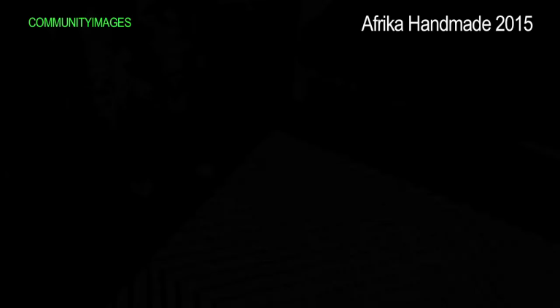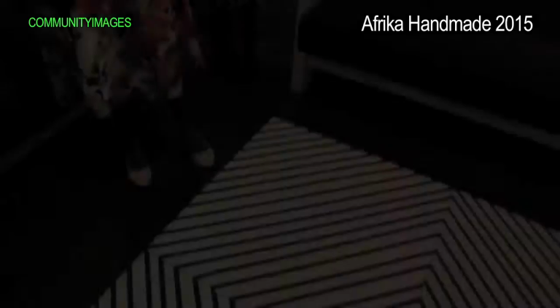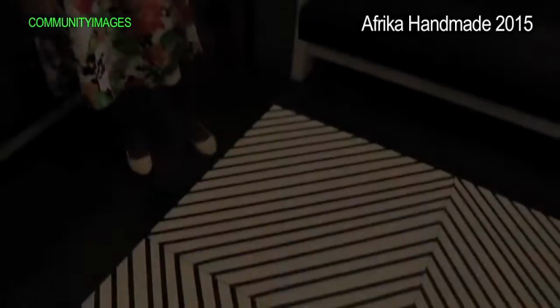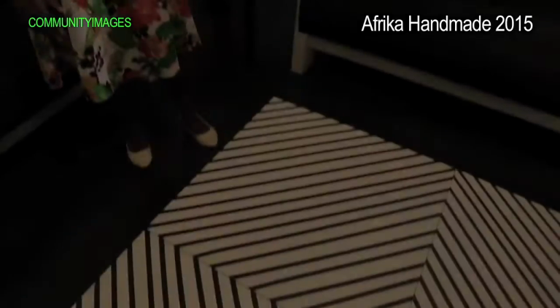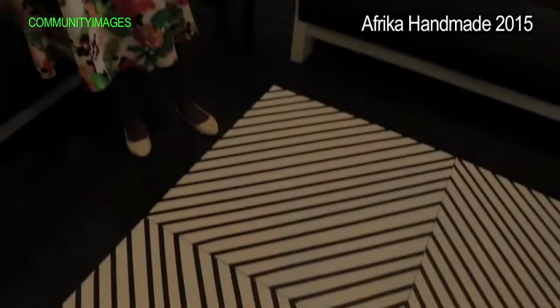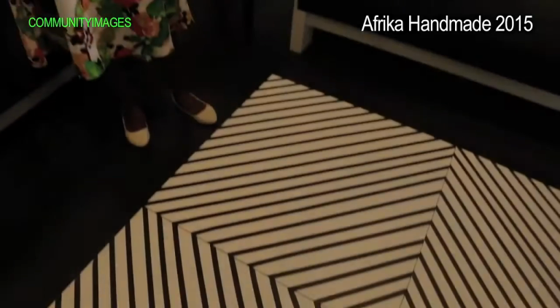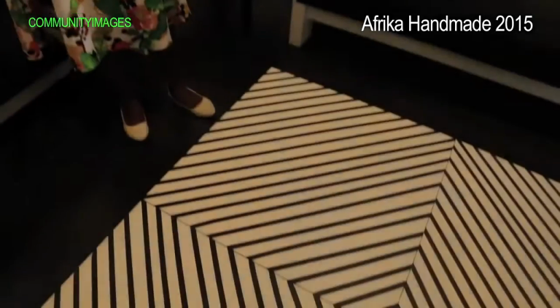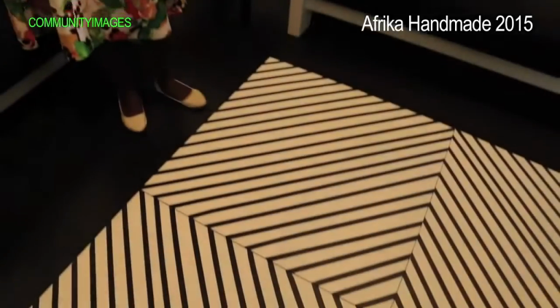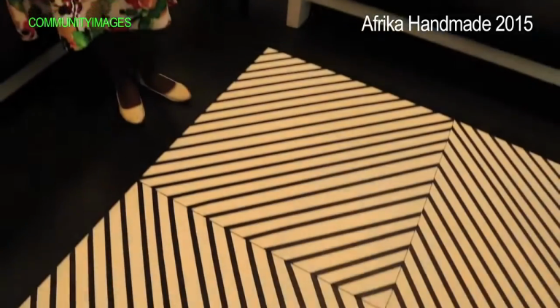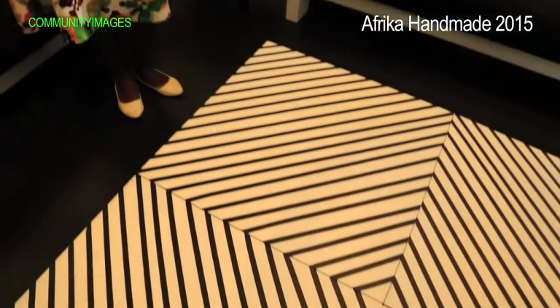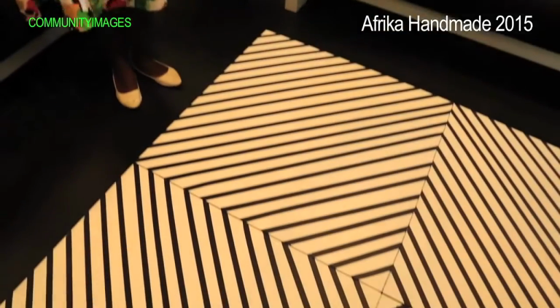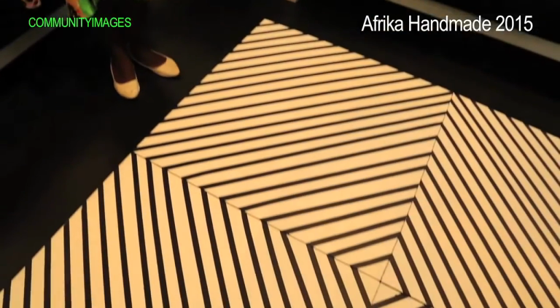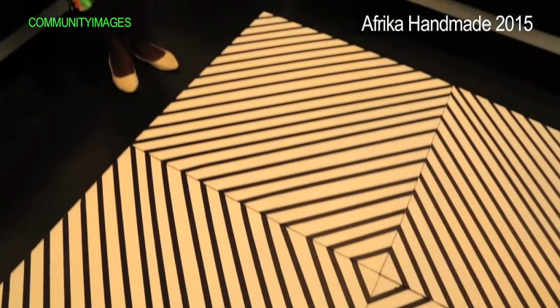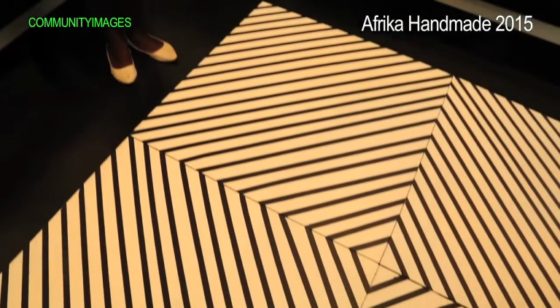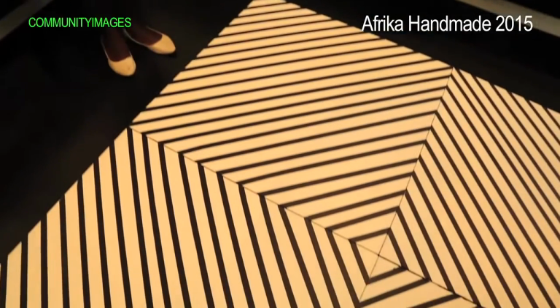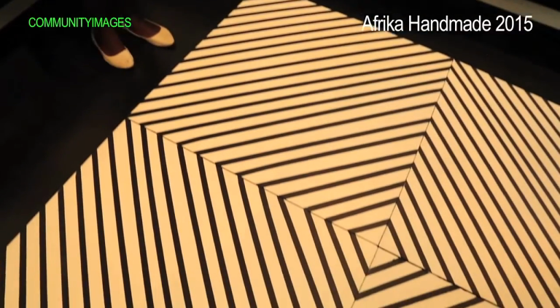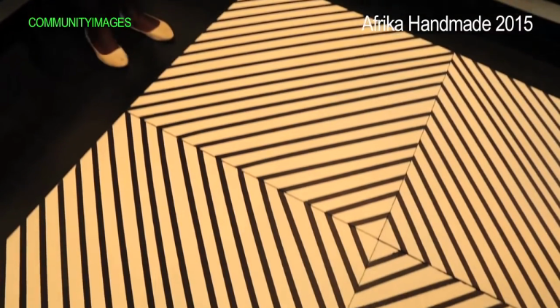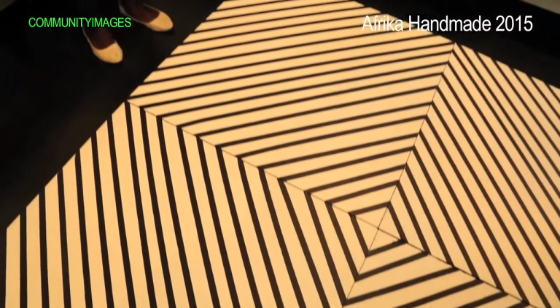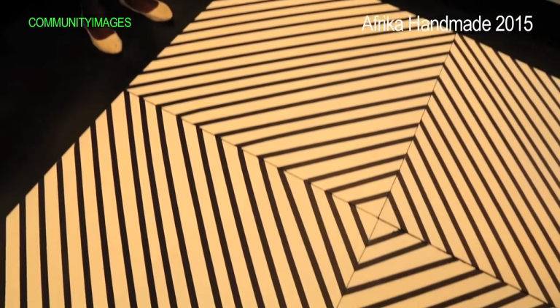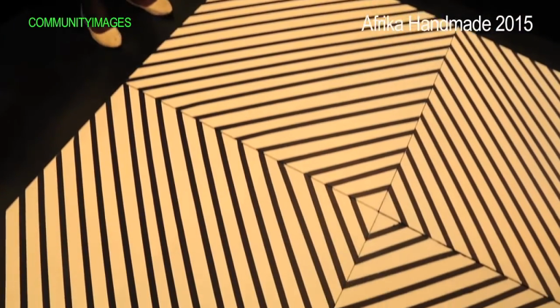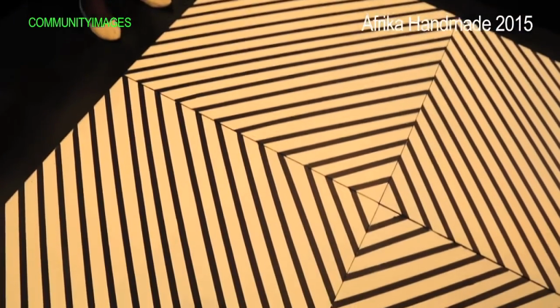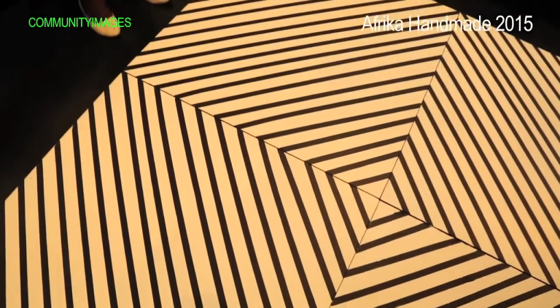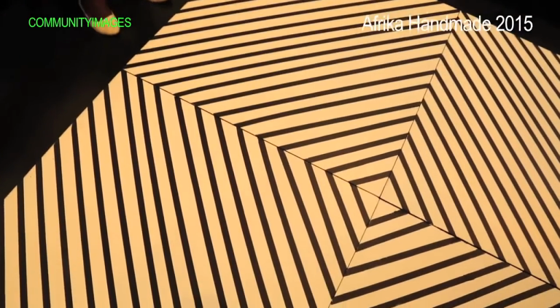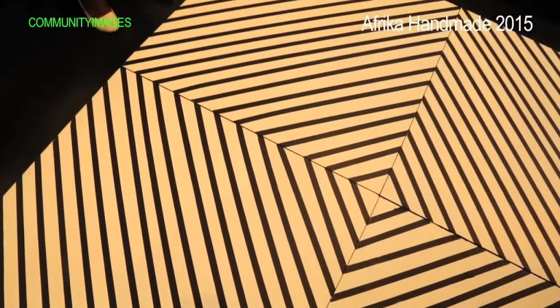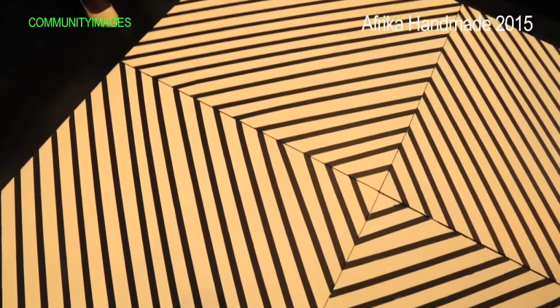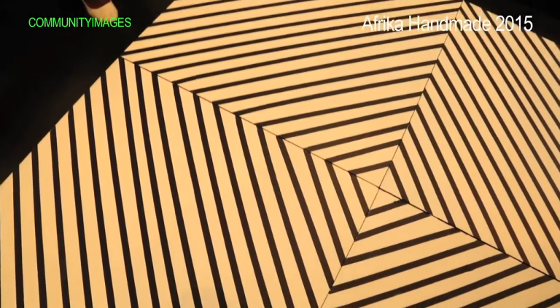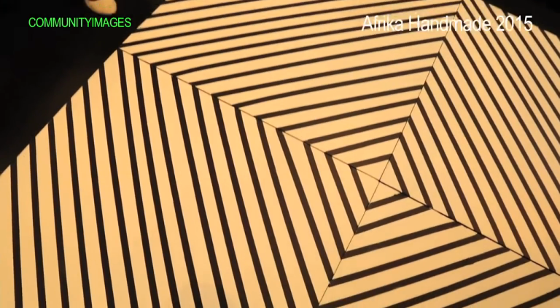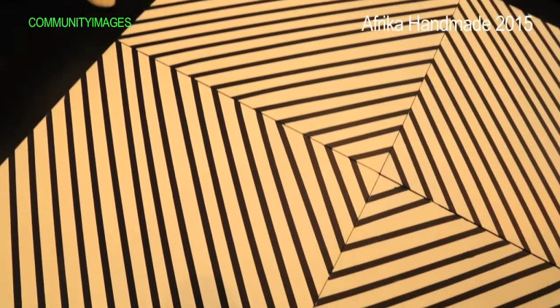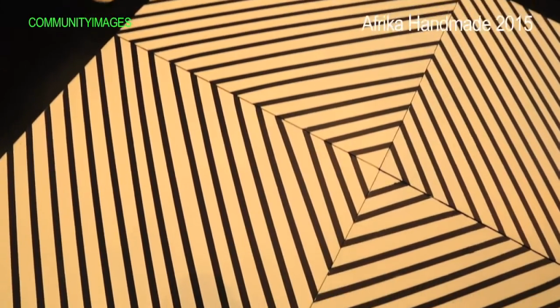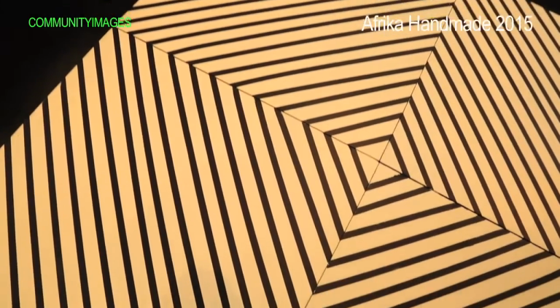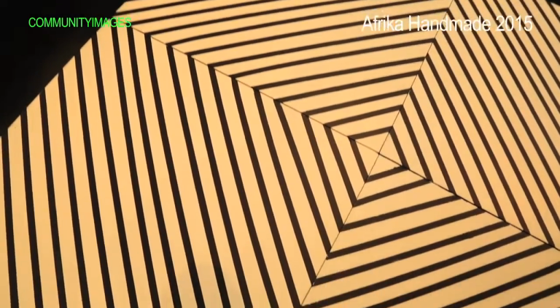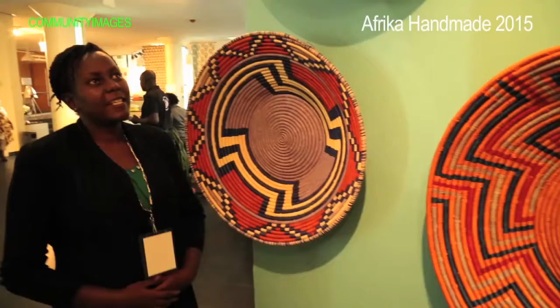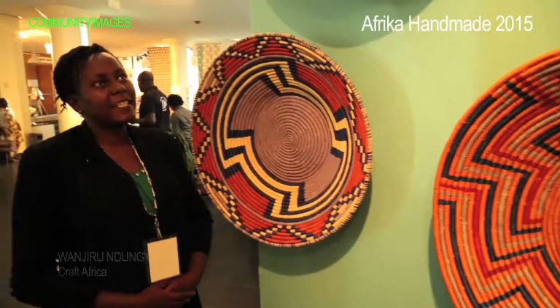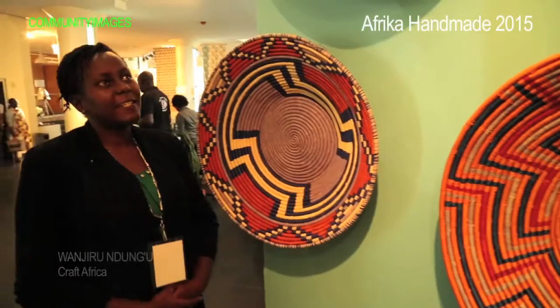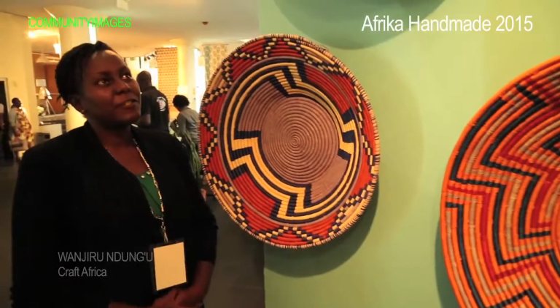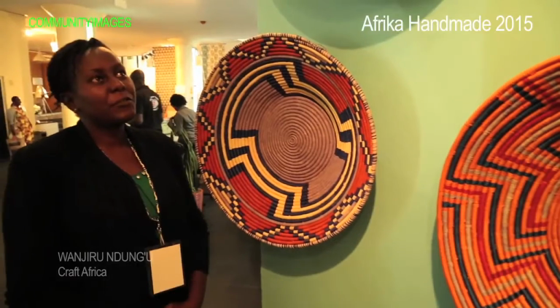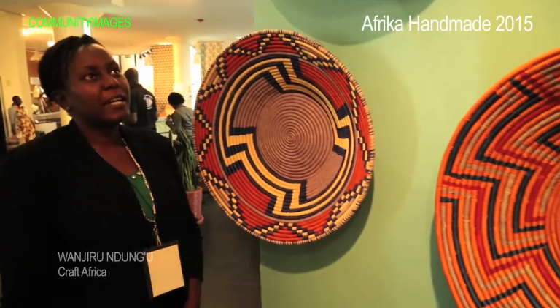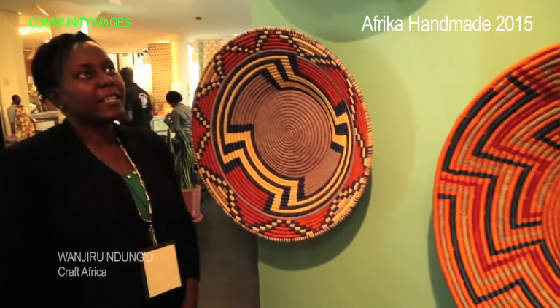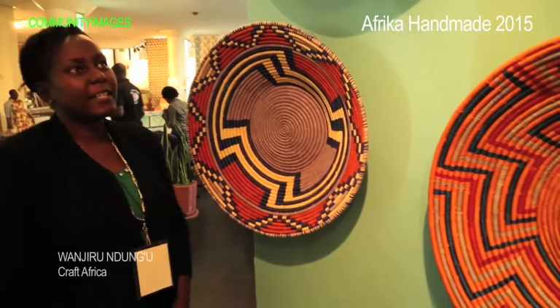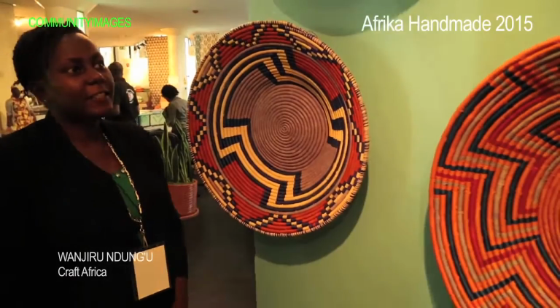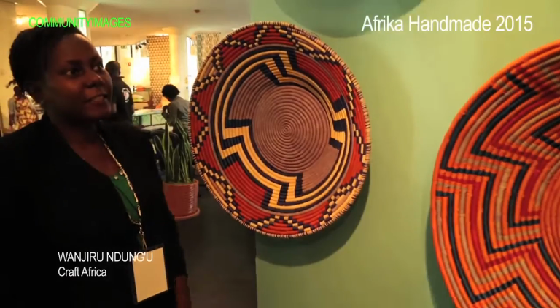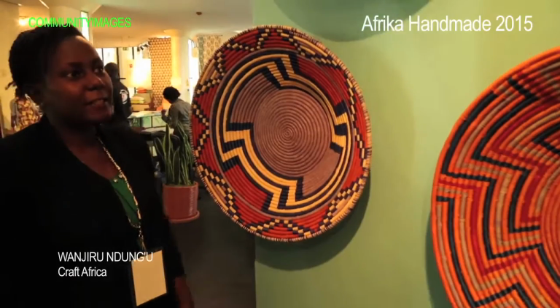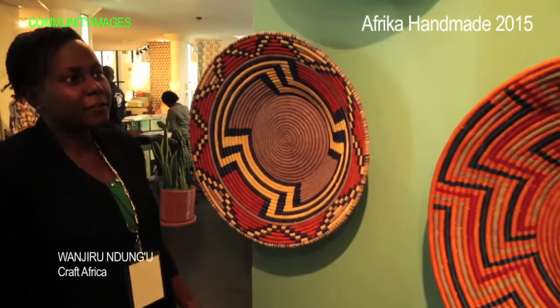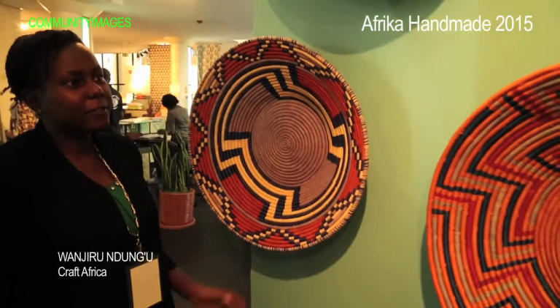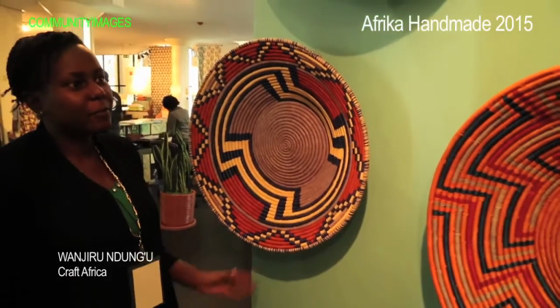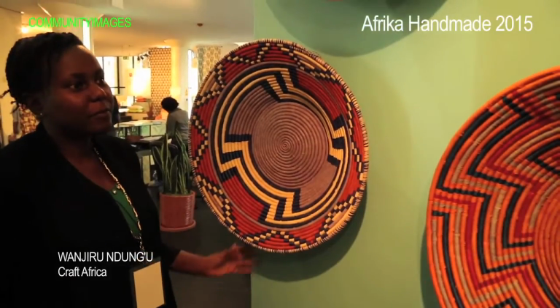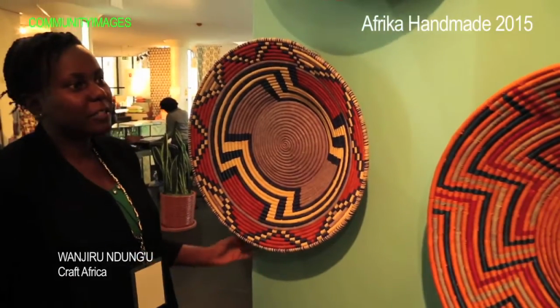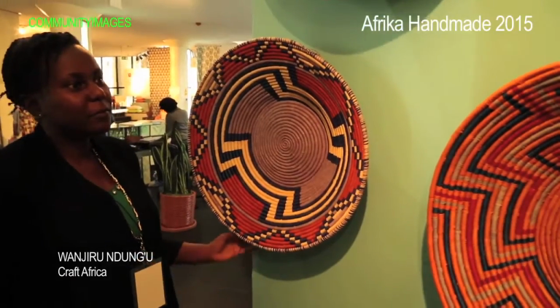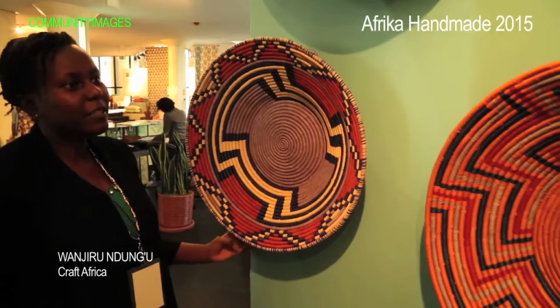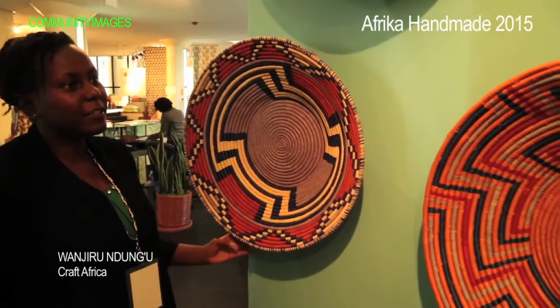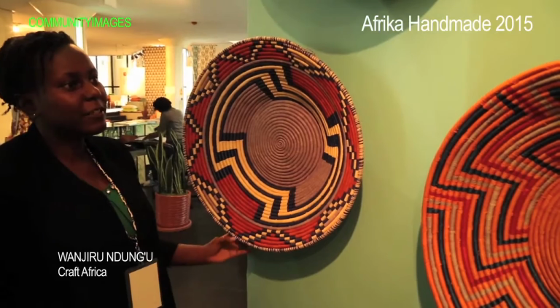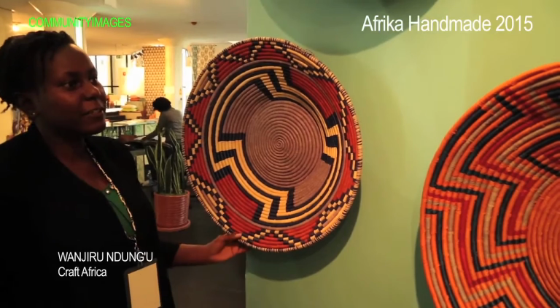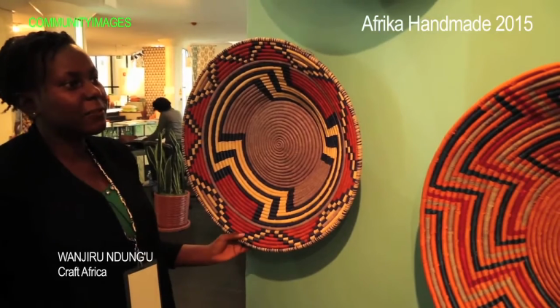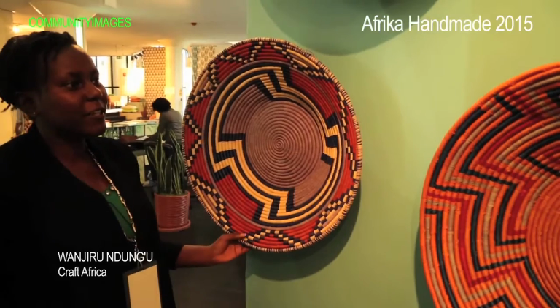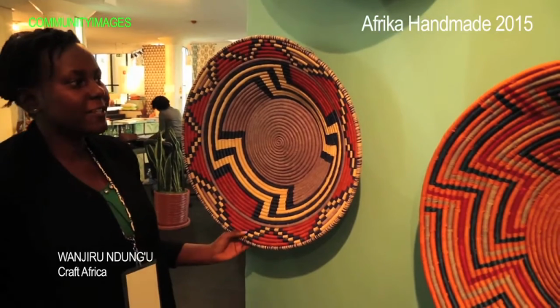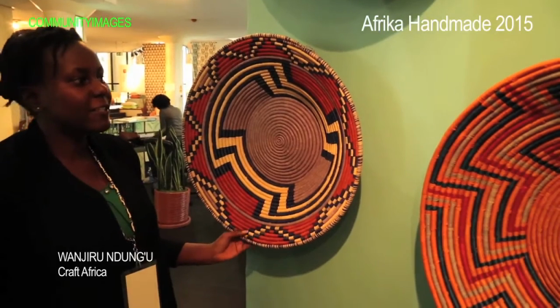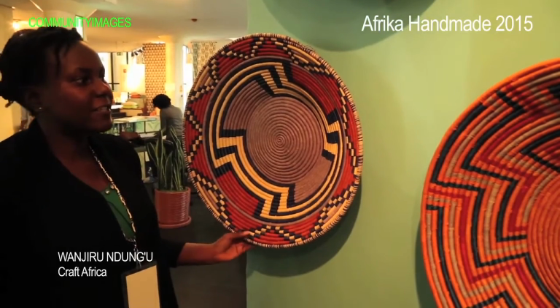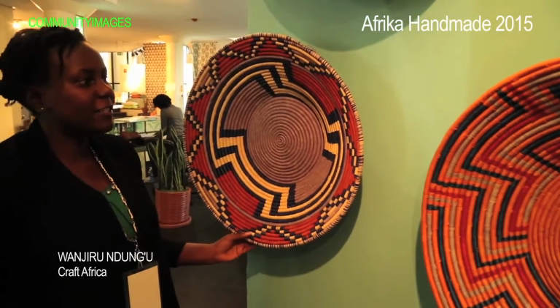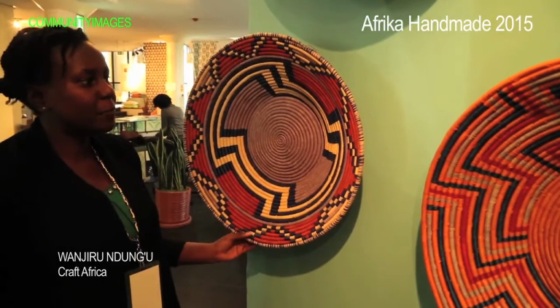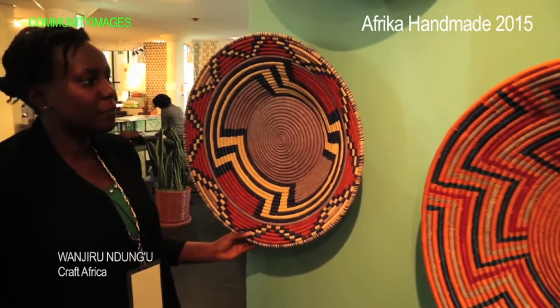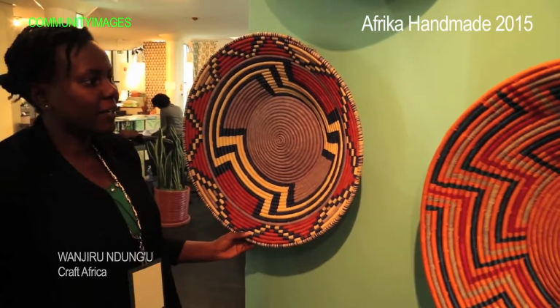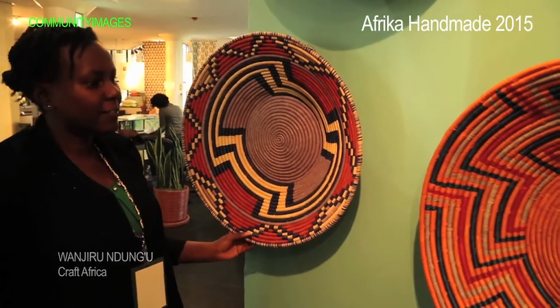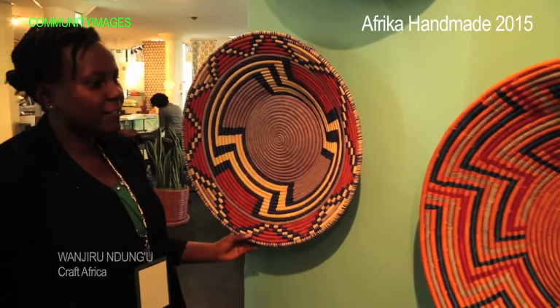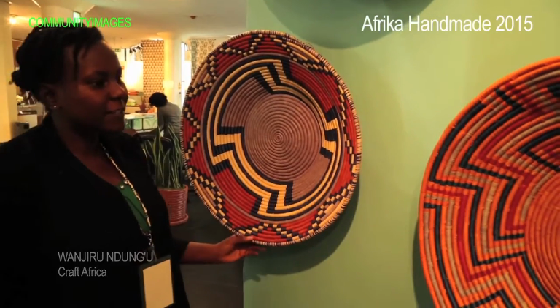This is Ramara Designs. This is Uganda Craft. They make these fascinating baskets.